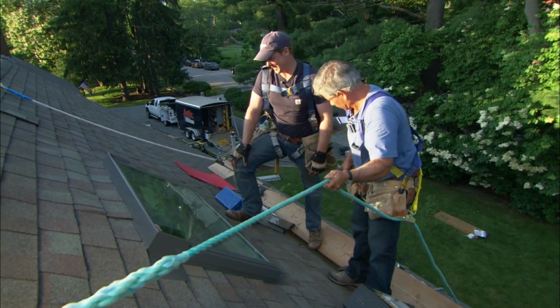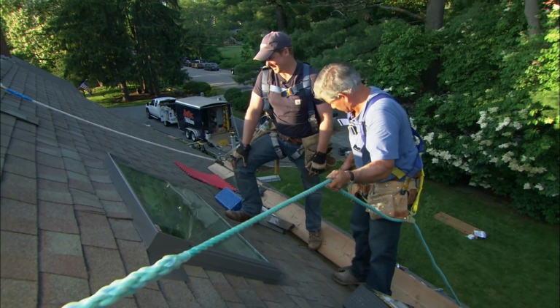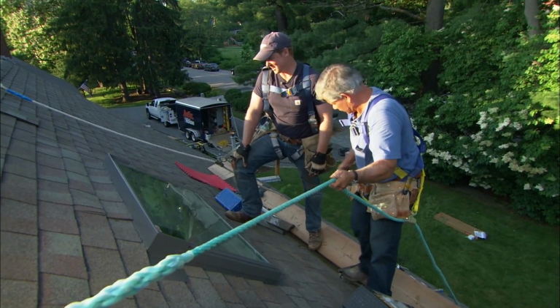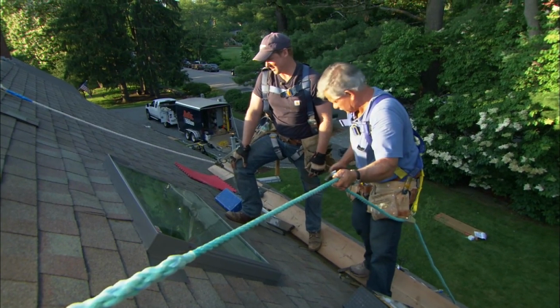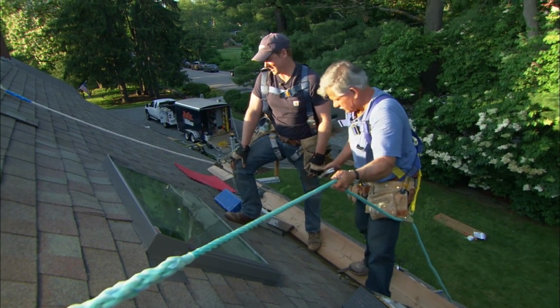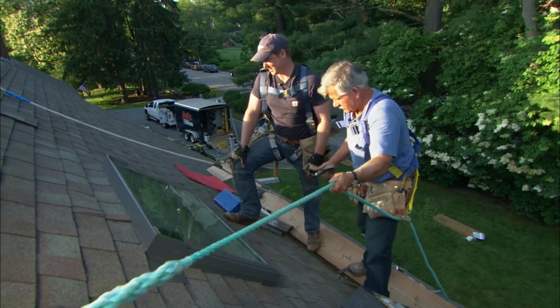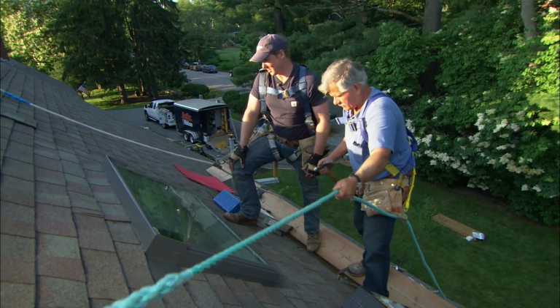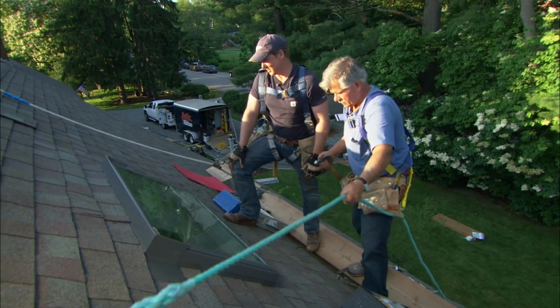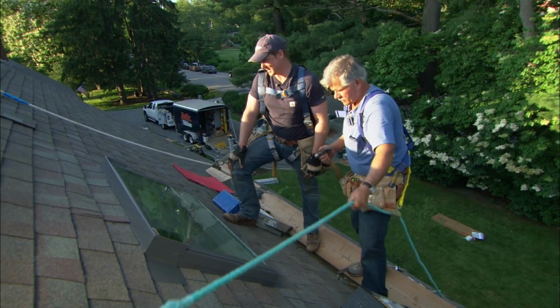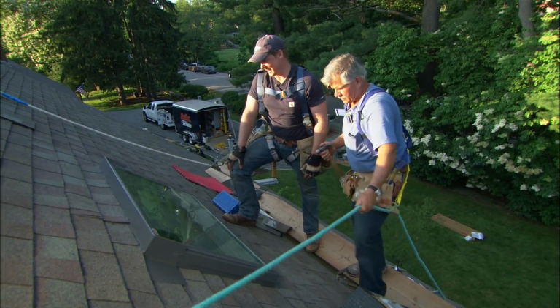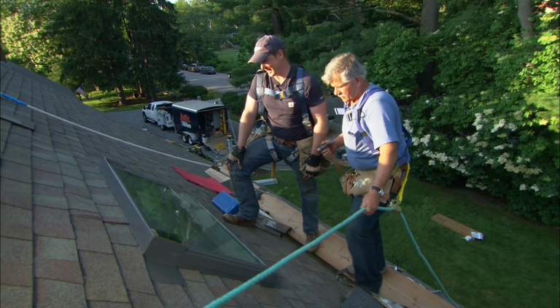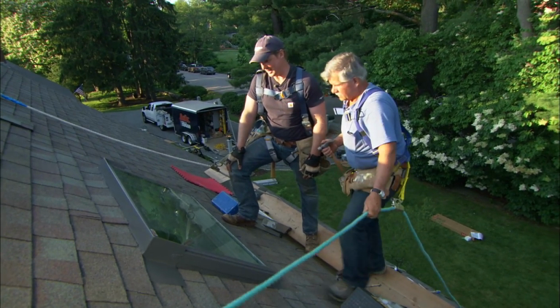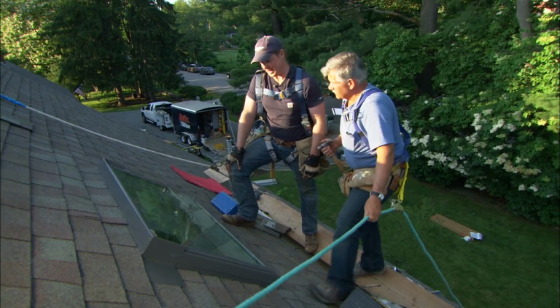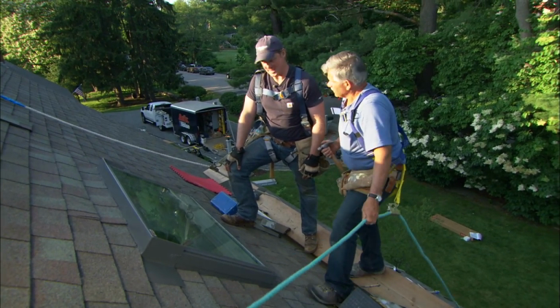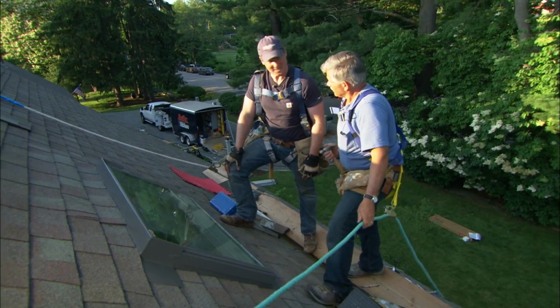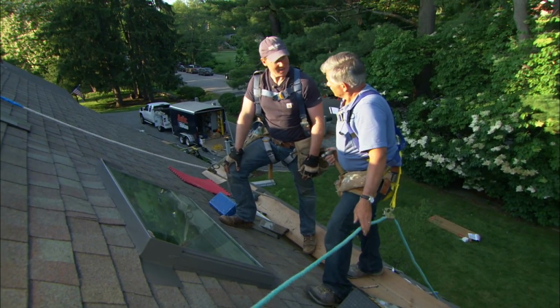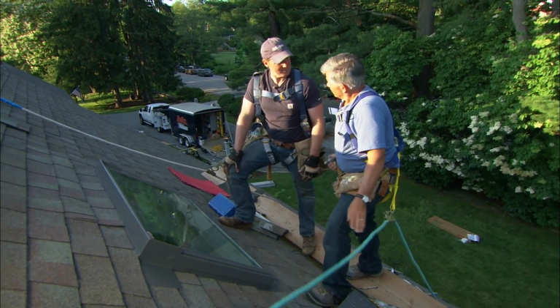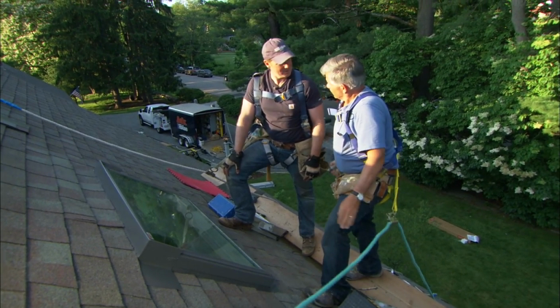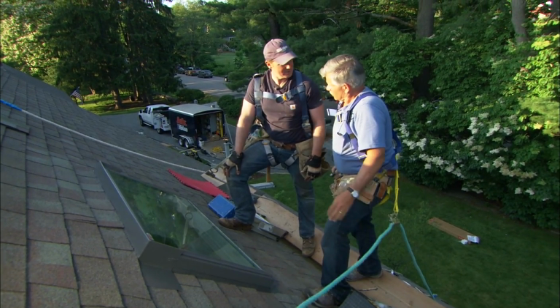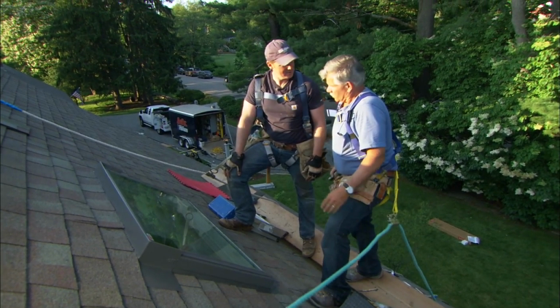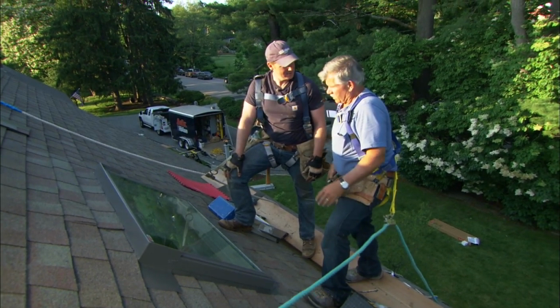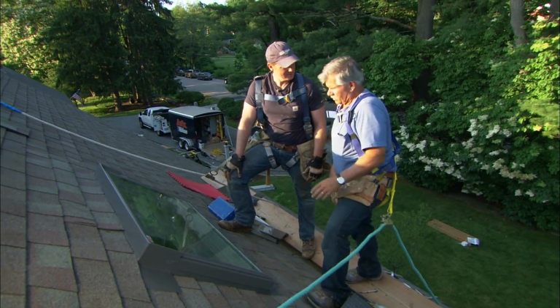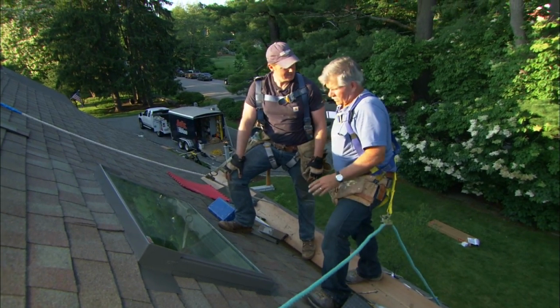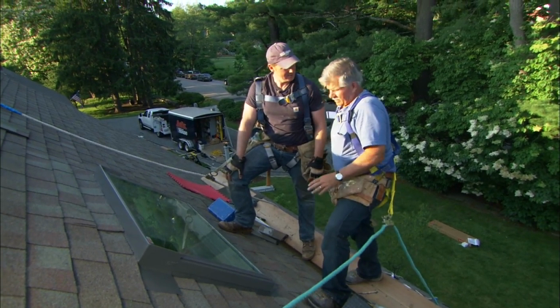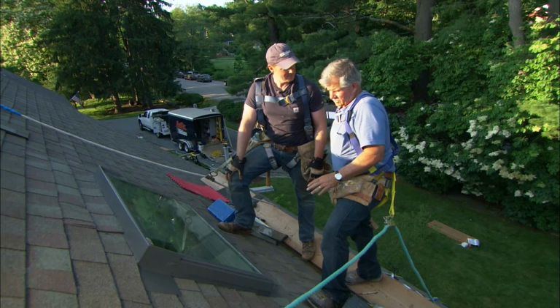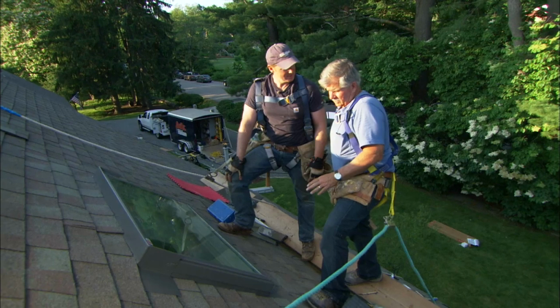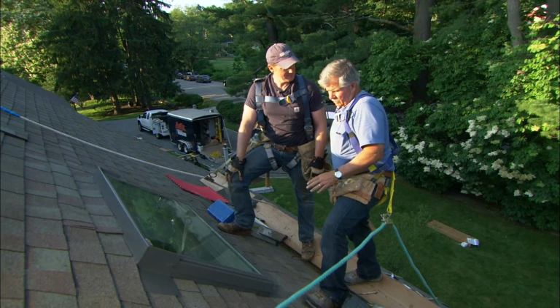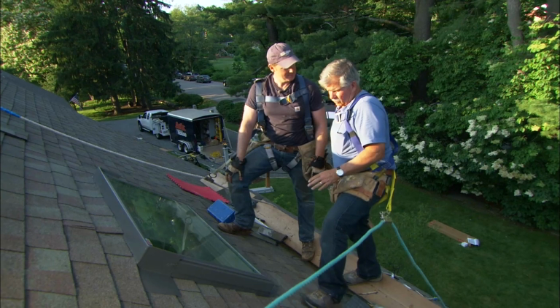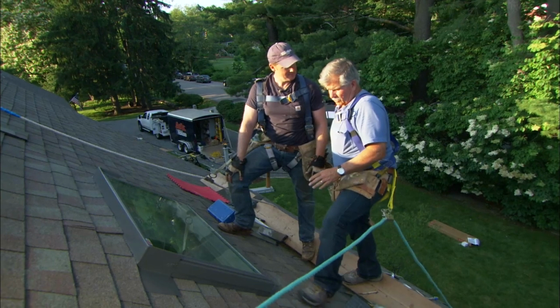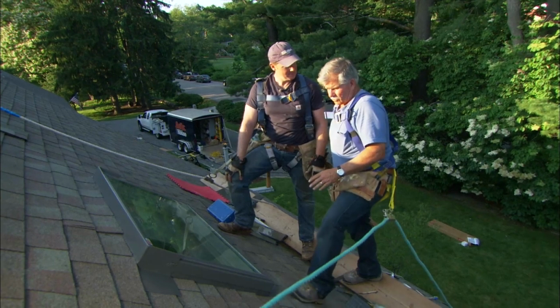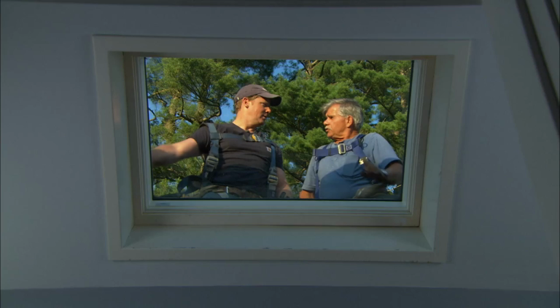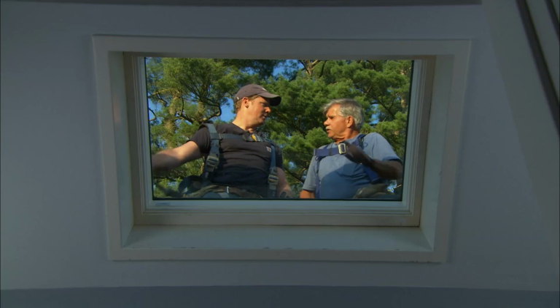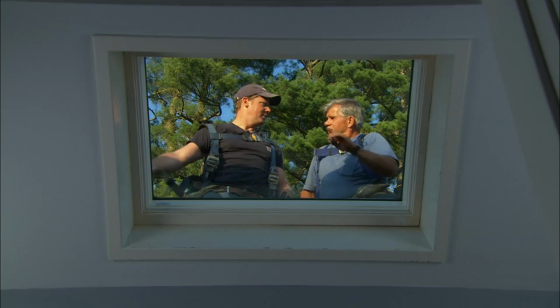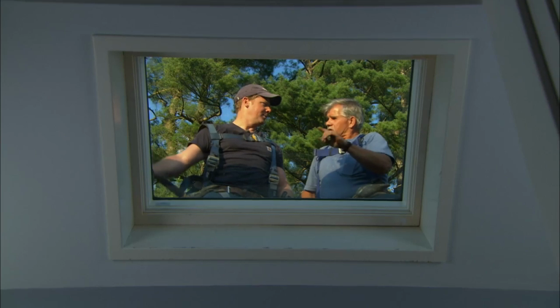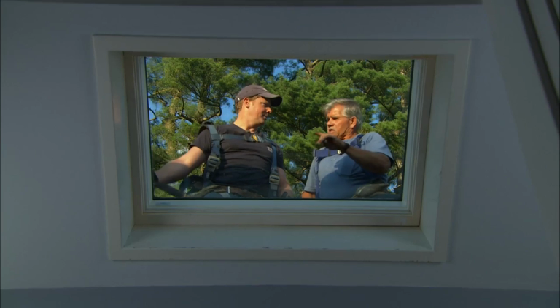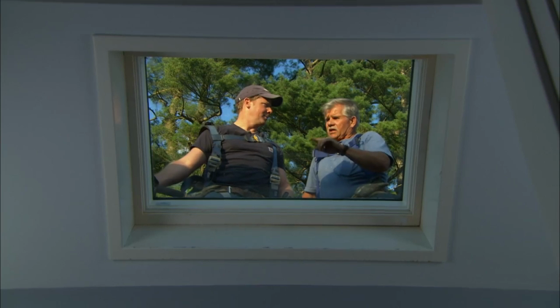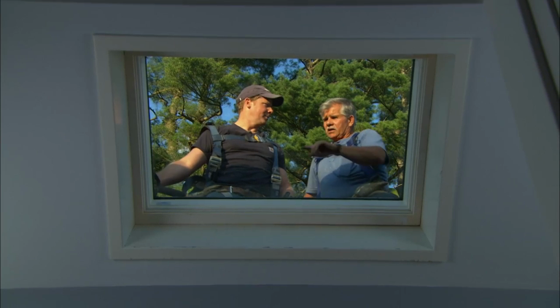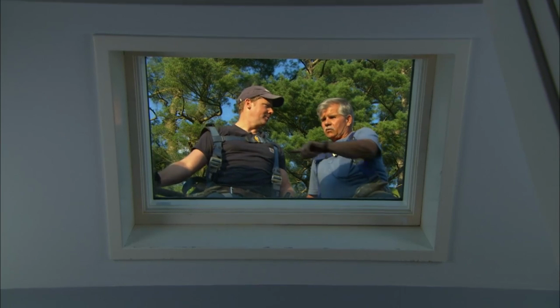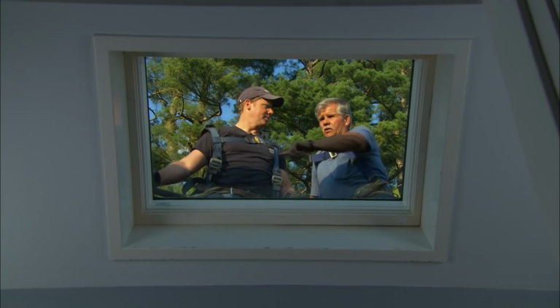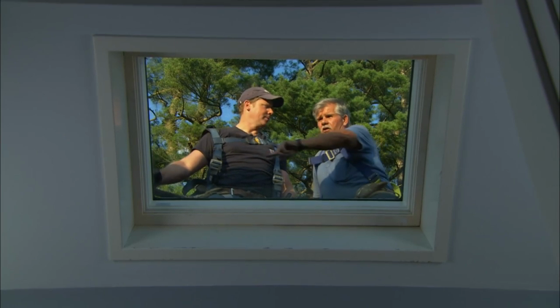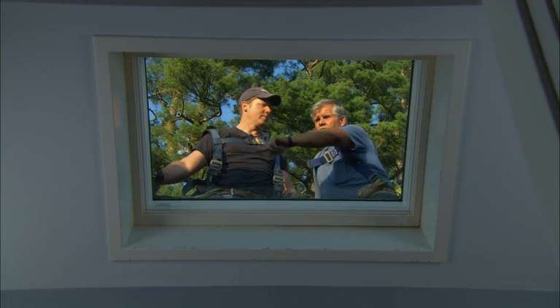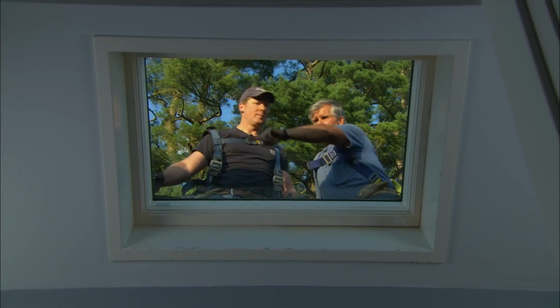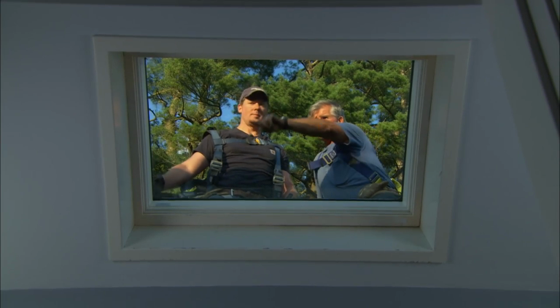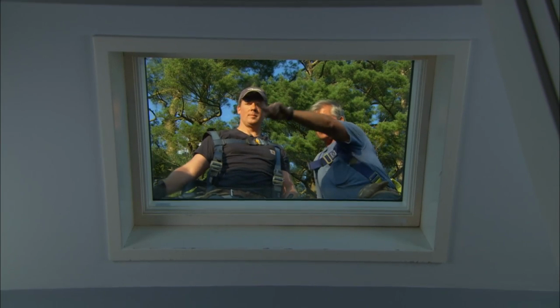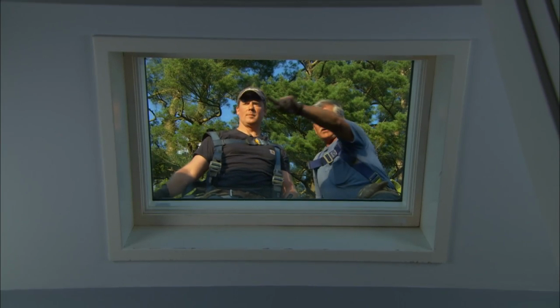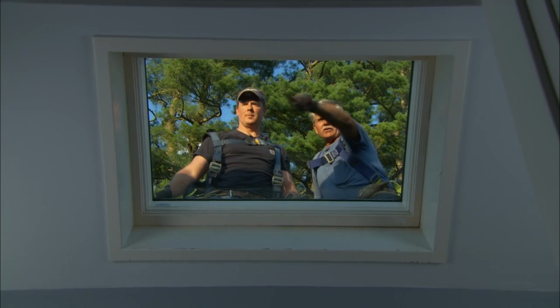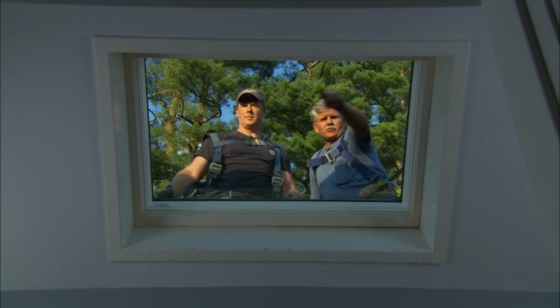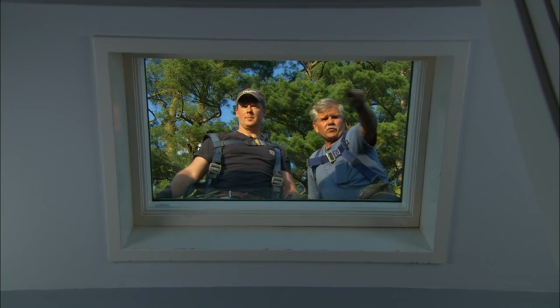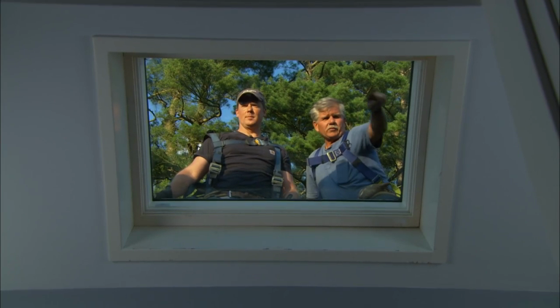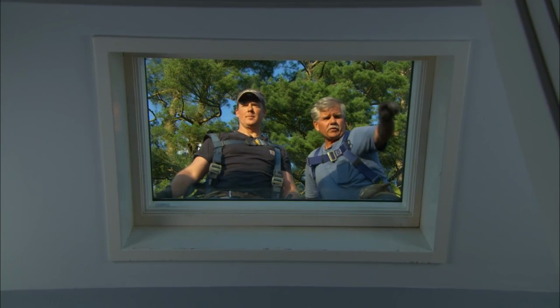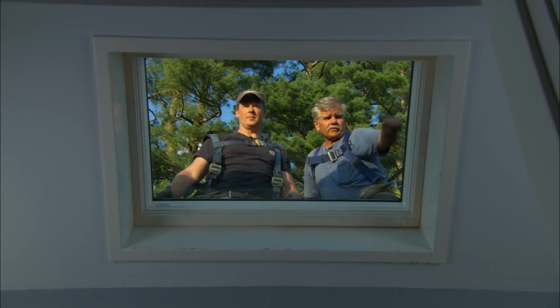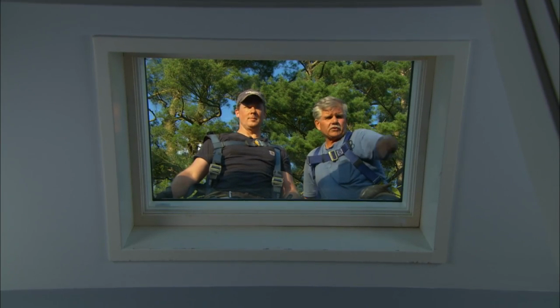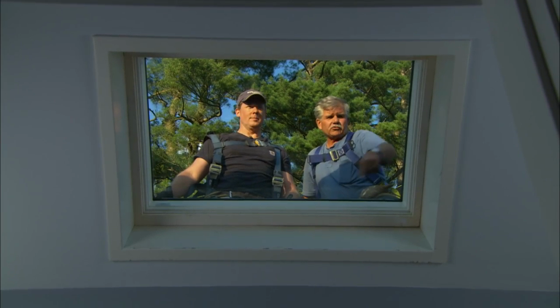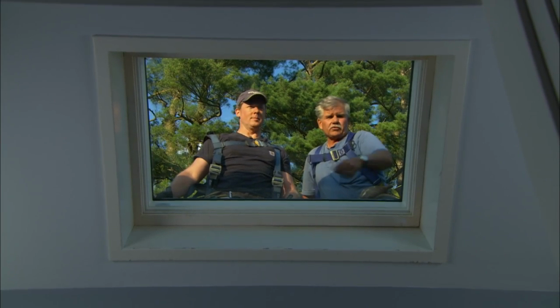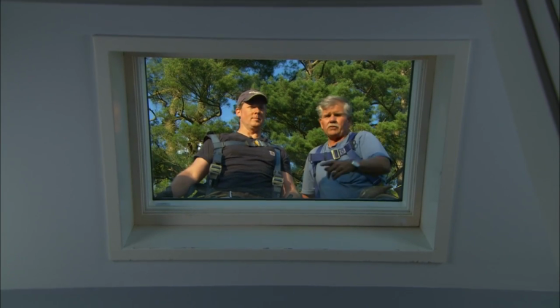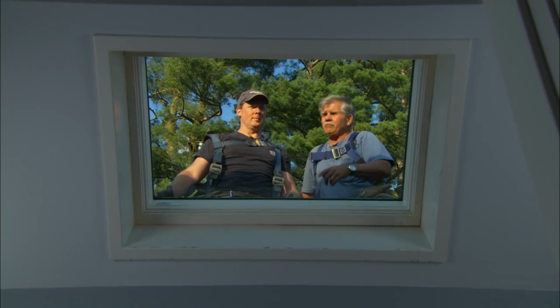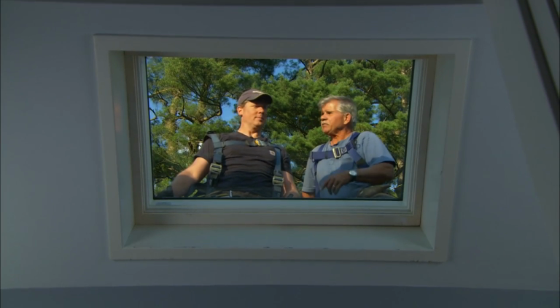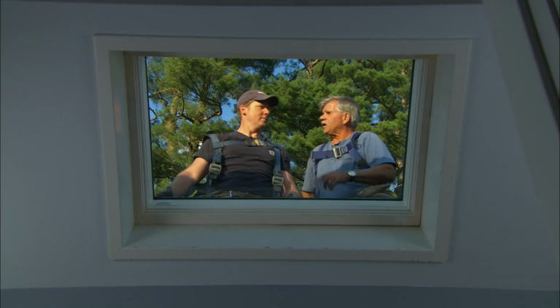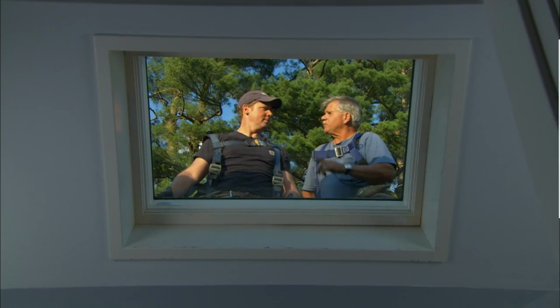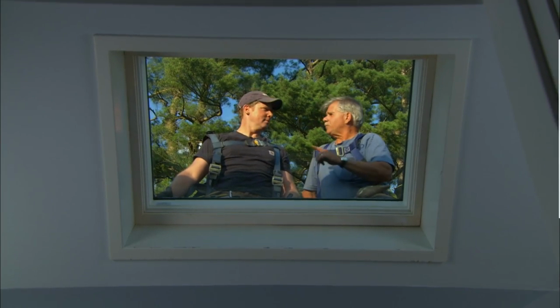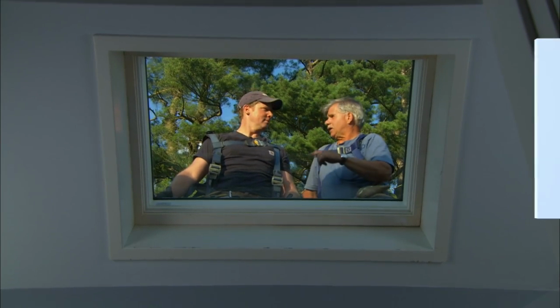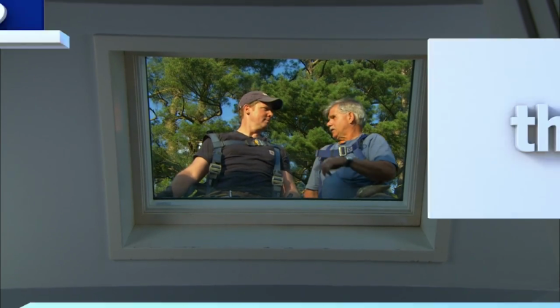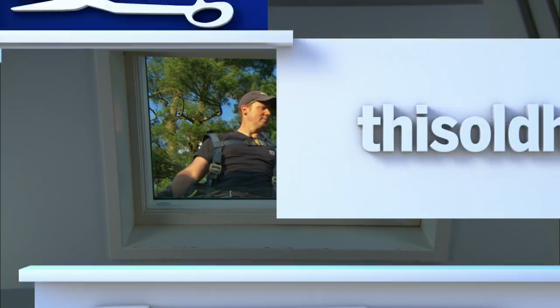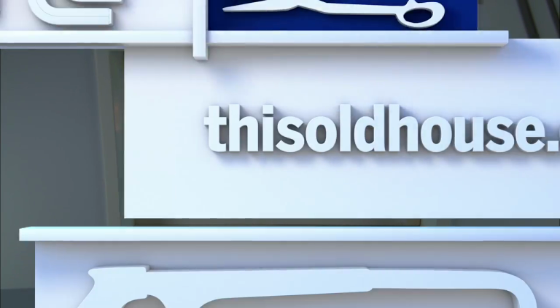The last step inside: I want to caulk around the perimeter of the trim and paint it.